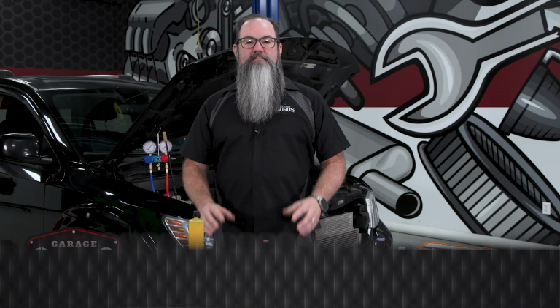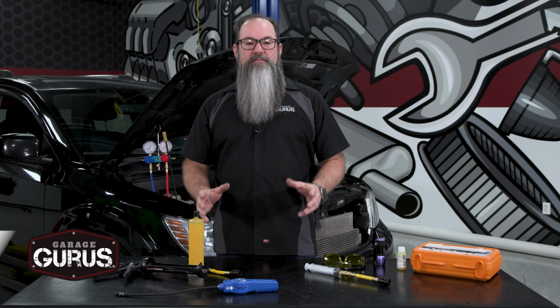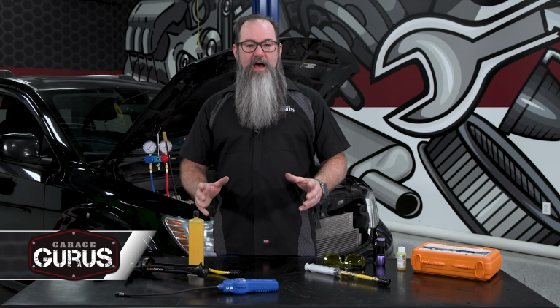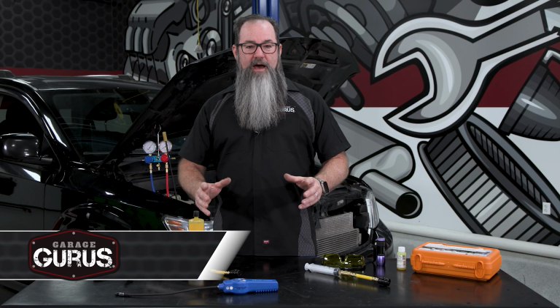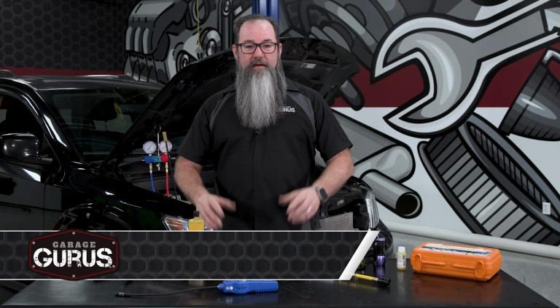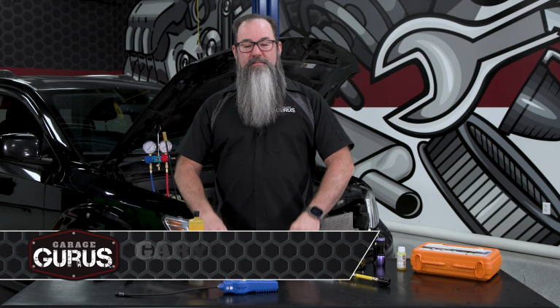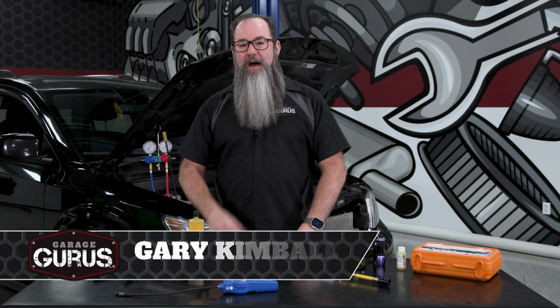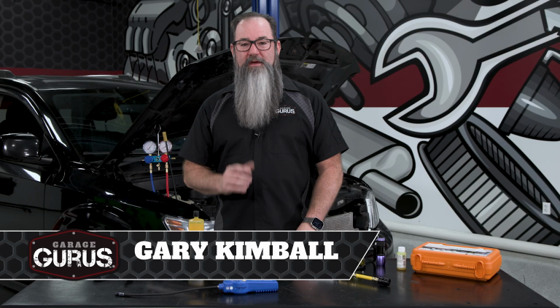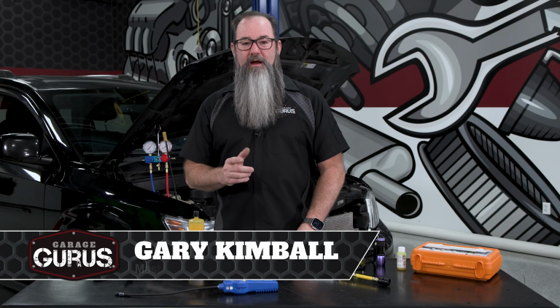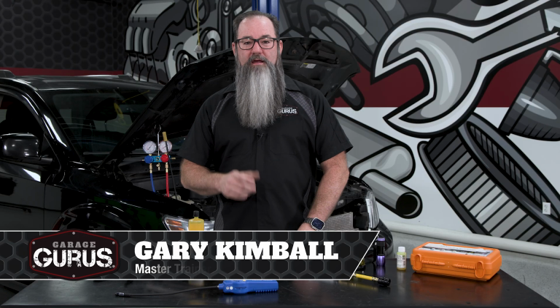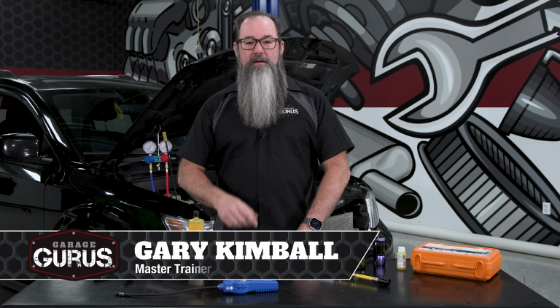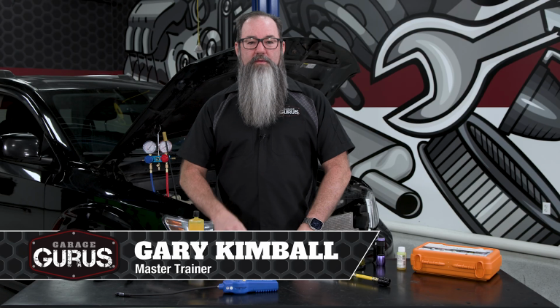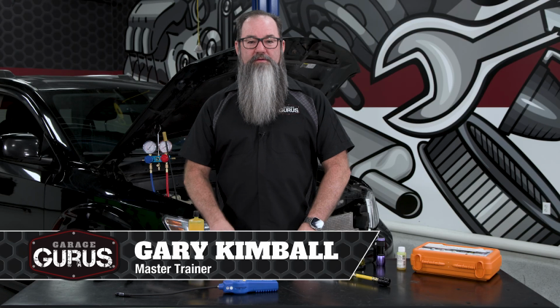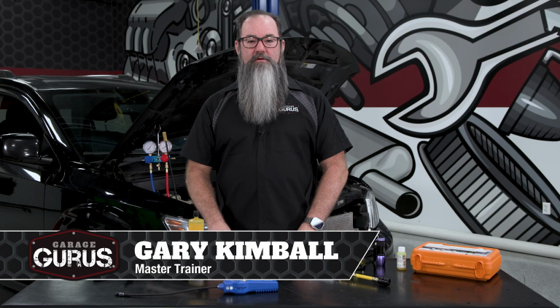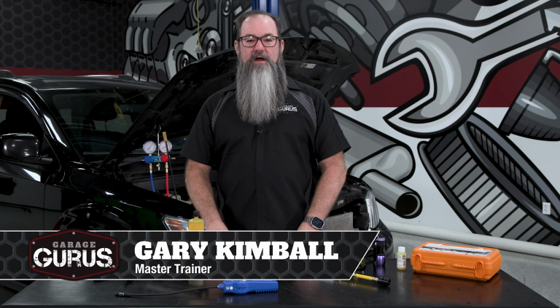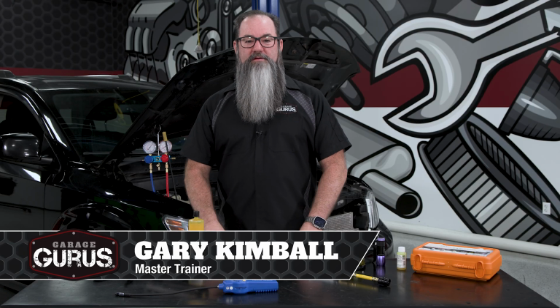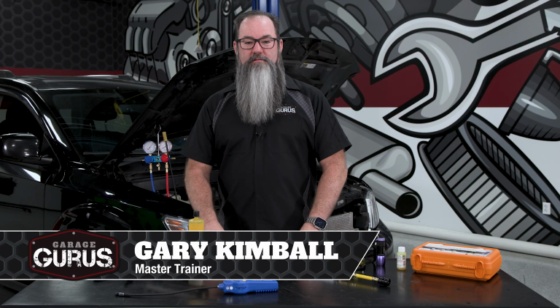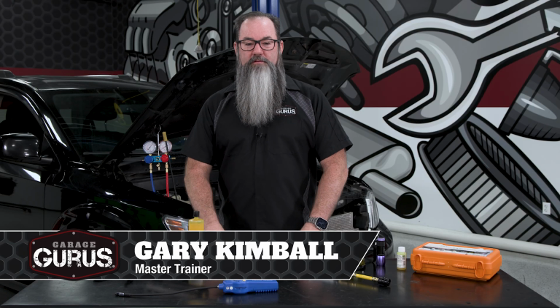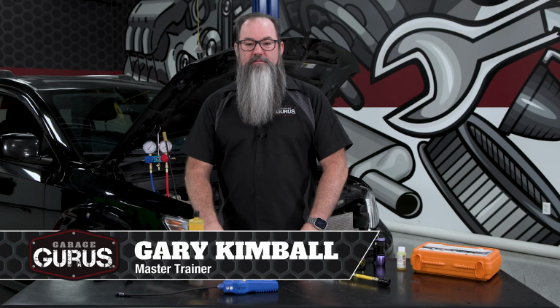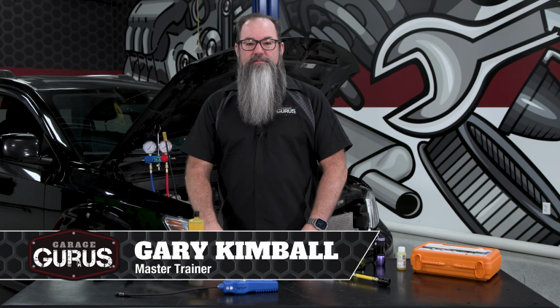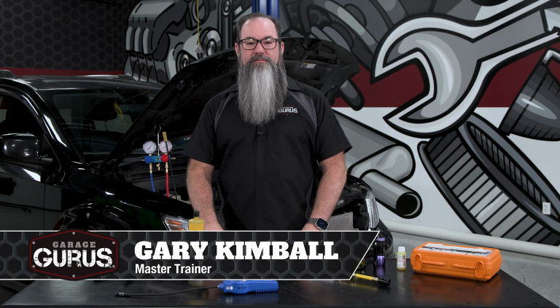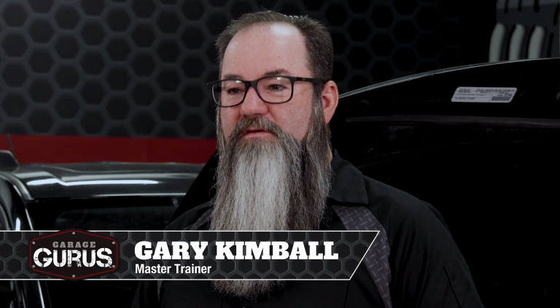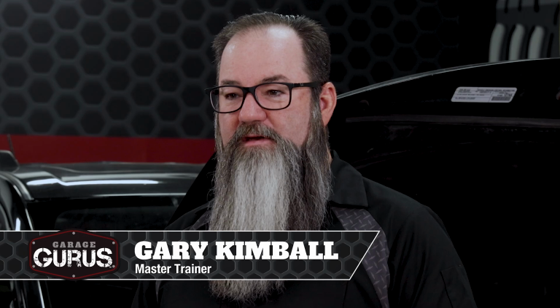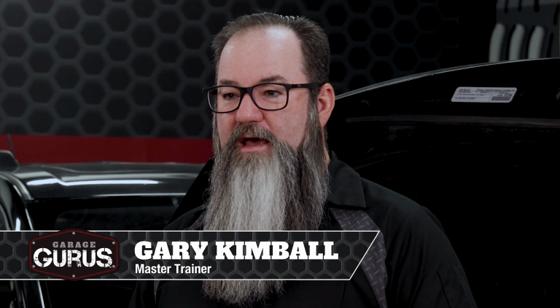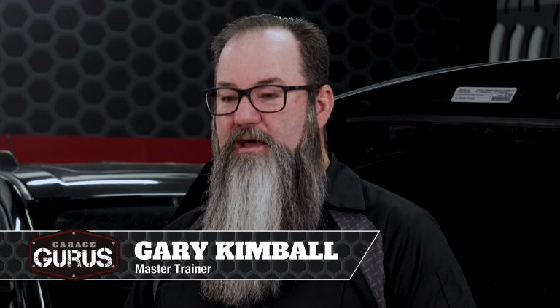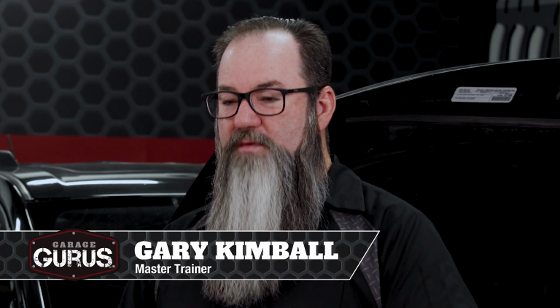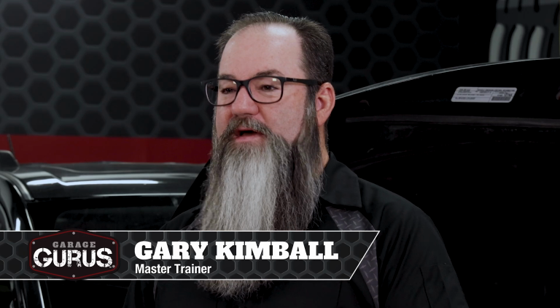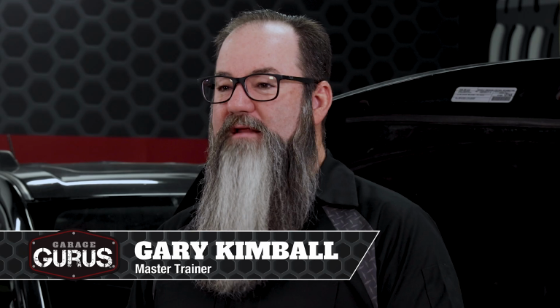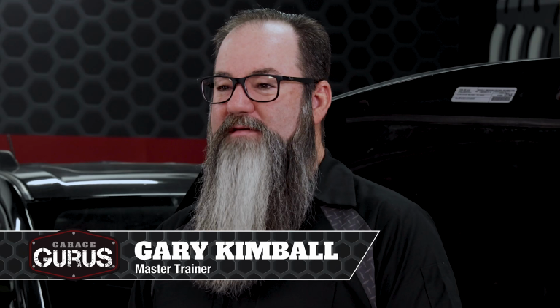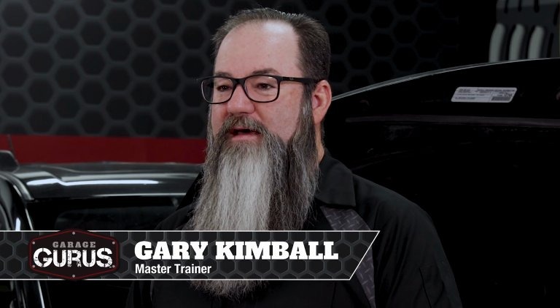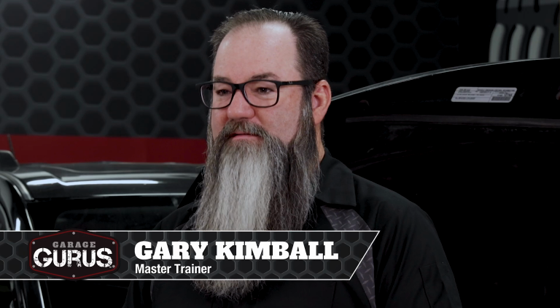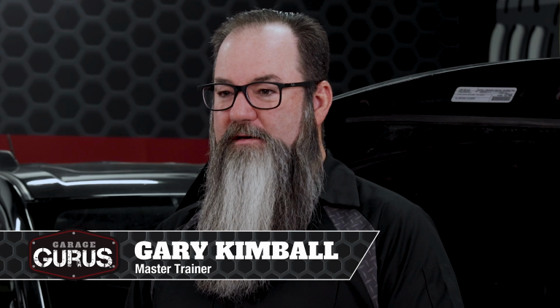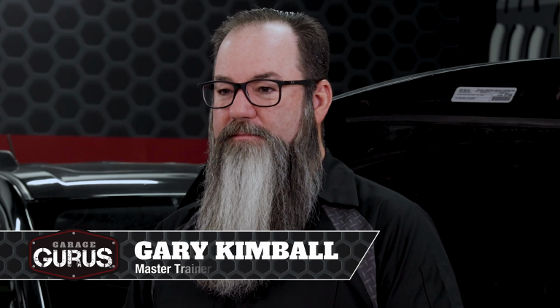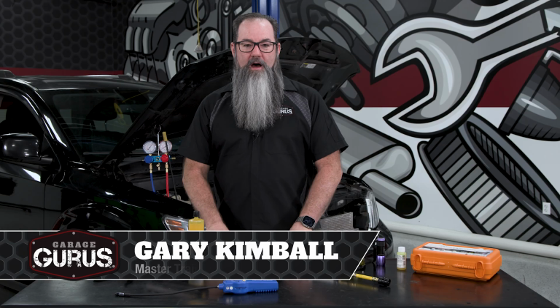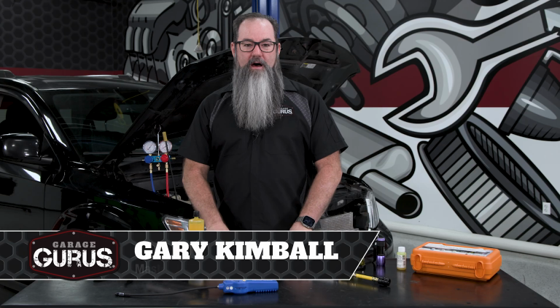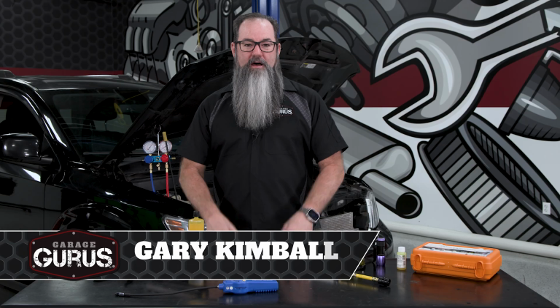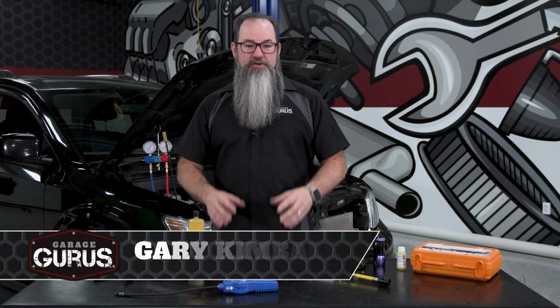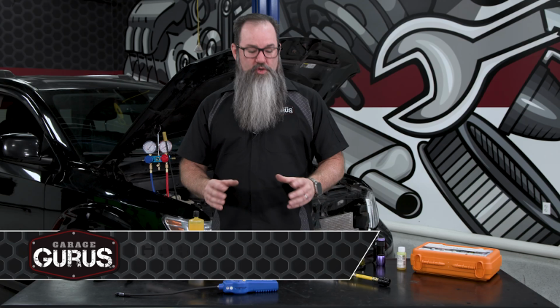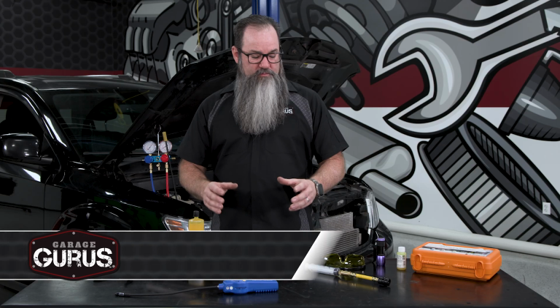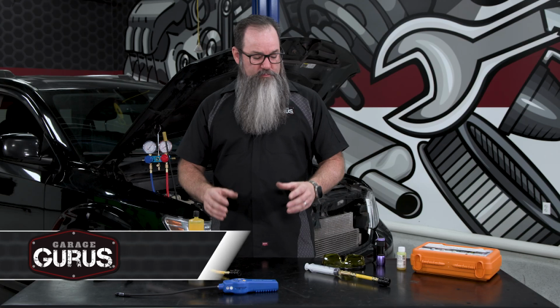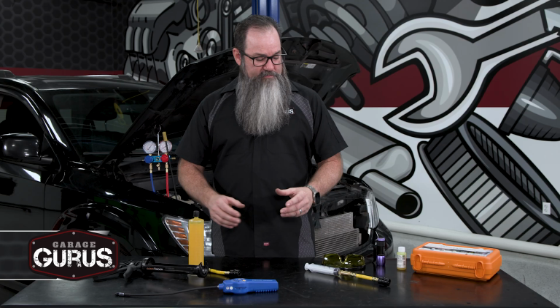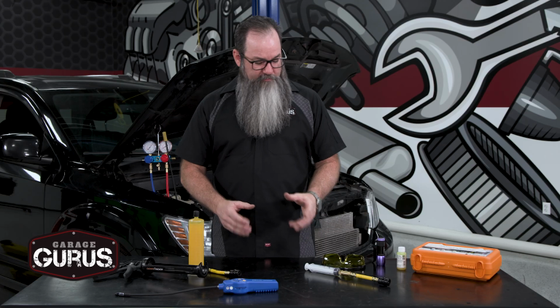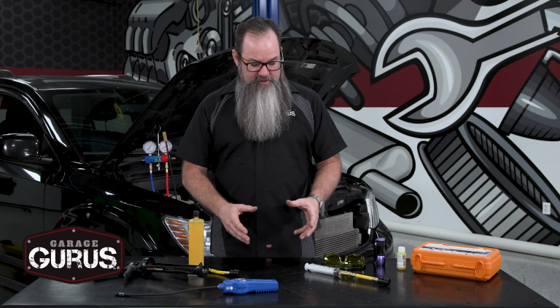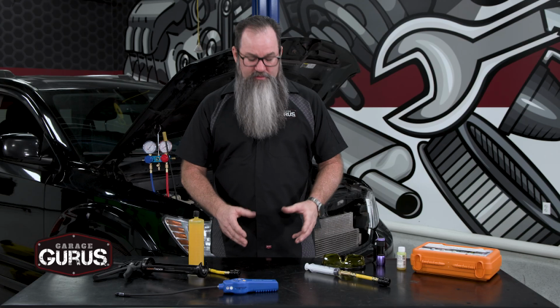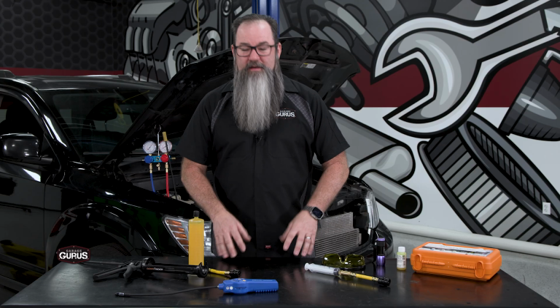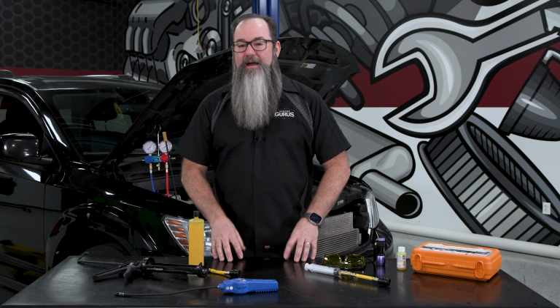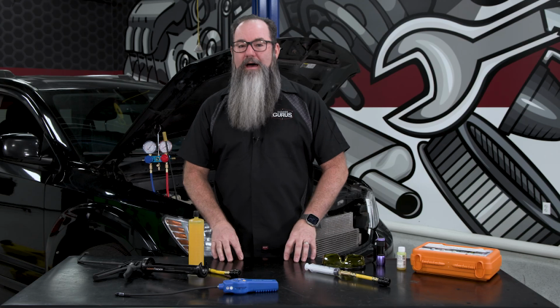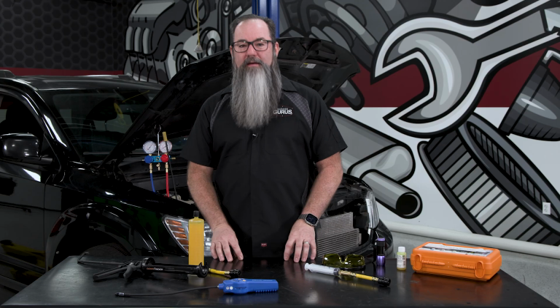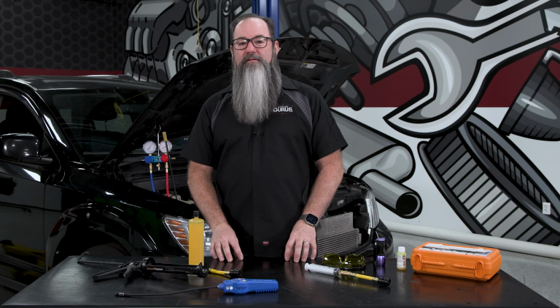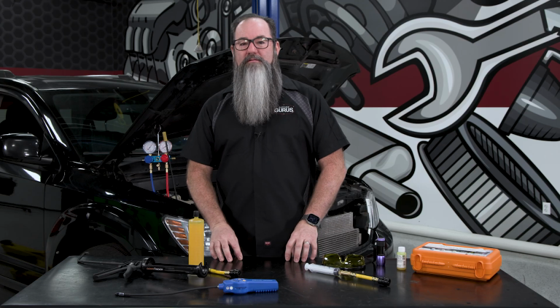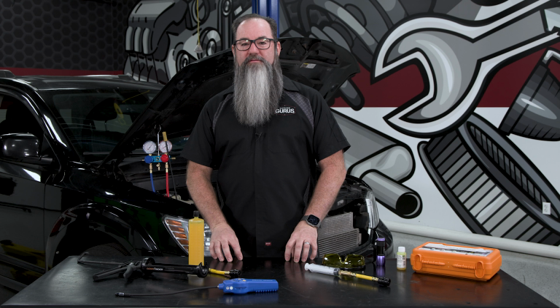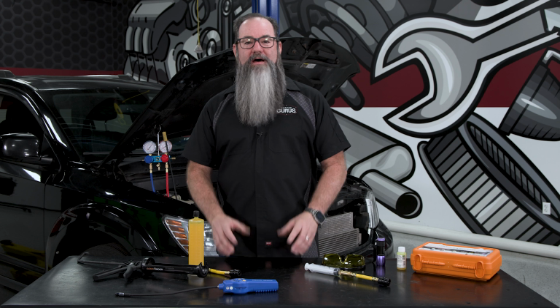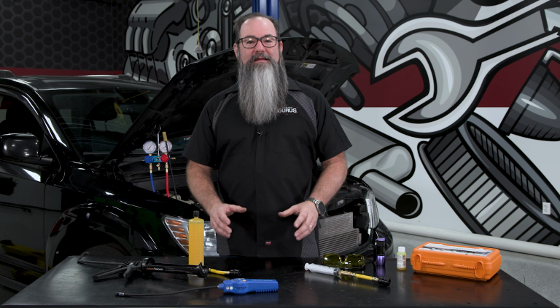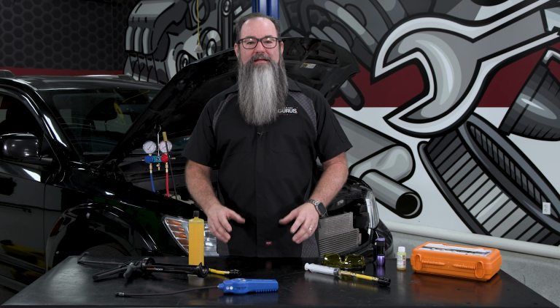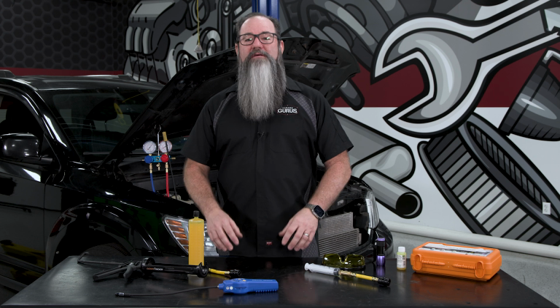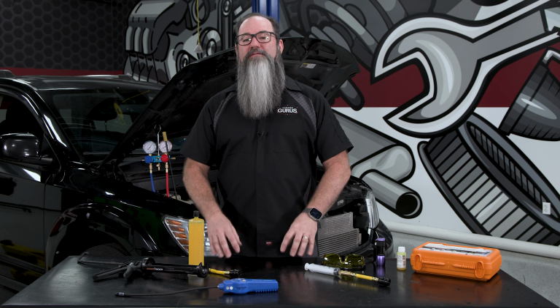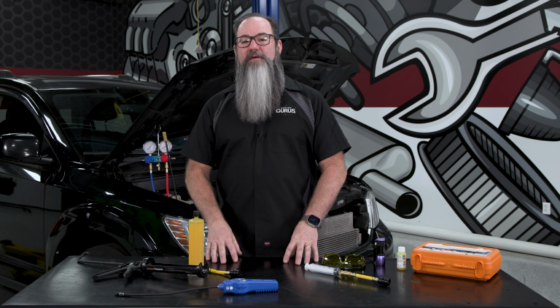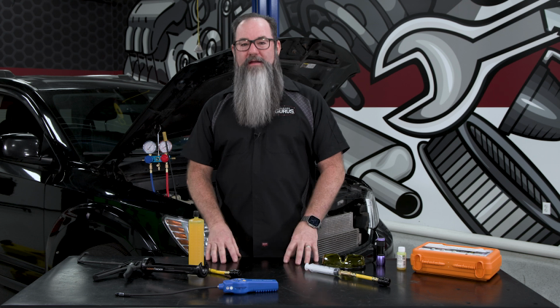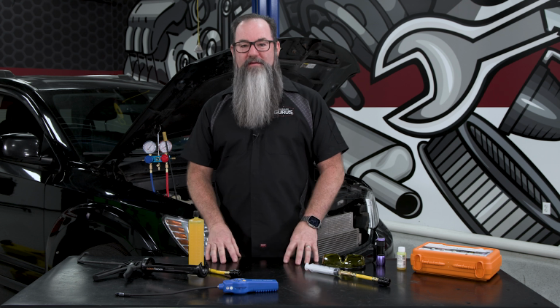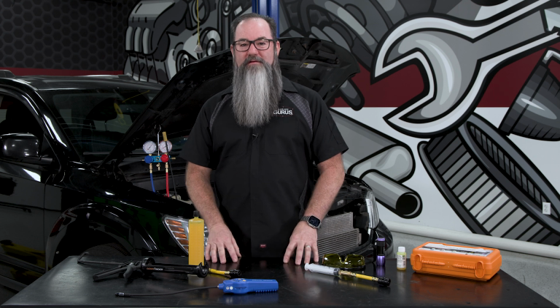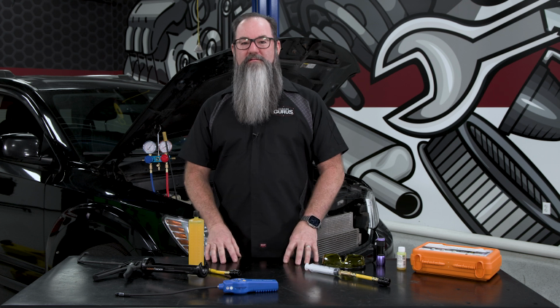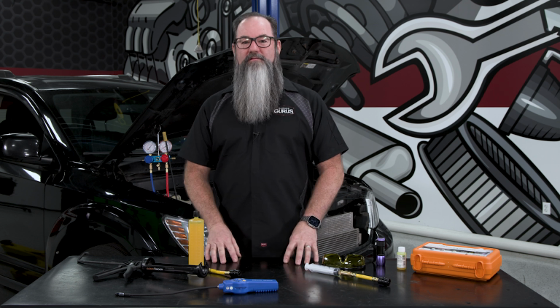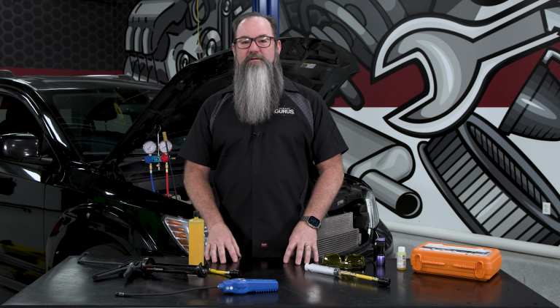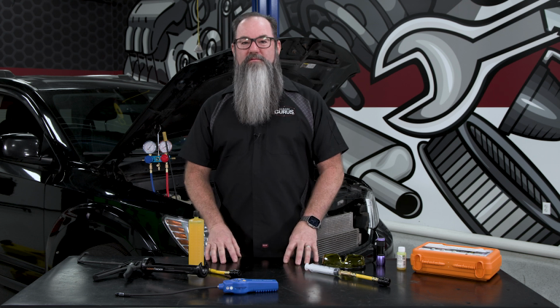Hi, I'm Gary Kimball with GarageGurus. Today we've got a tech tip on using refrigerant dye to find leaks in AC systems.